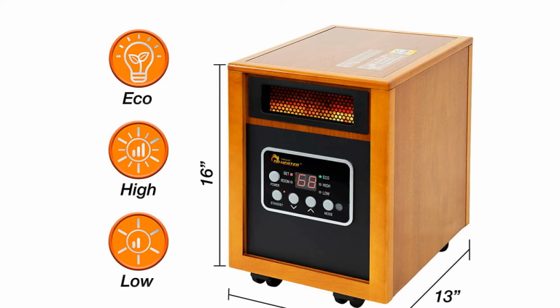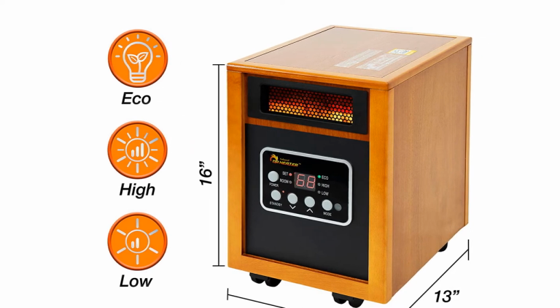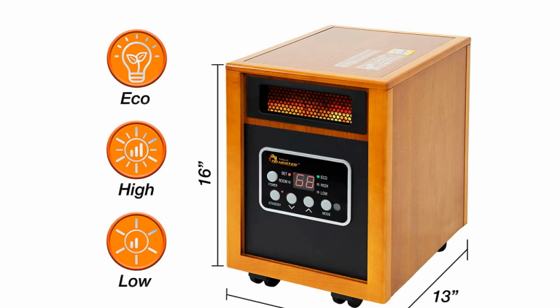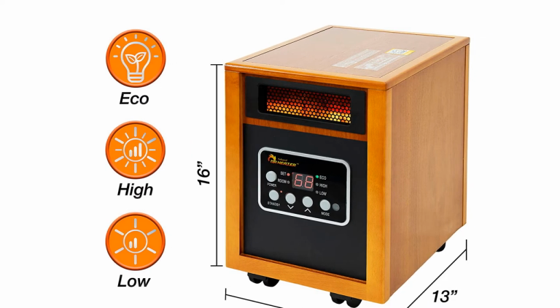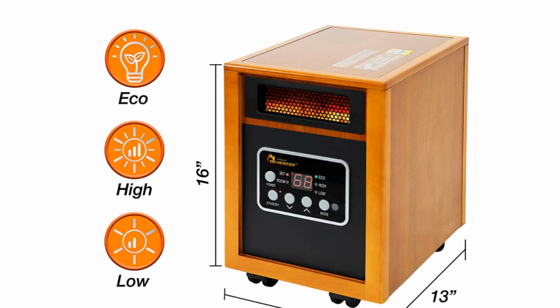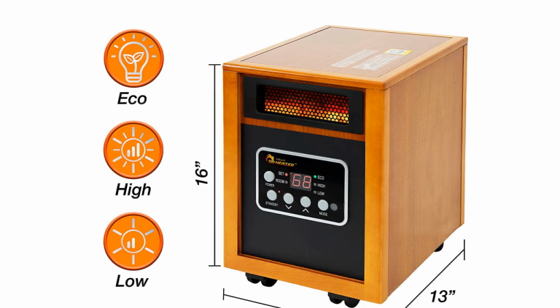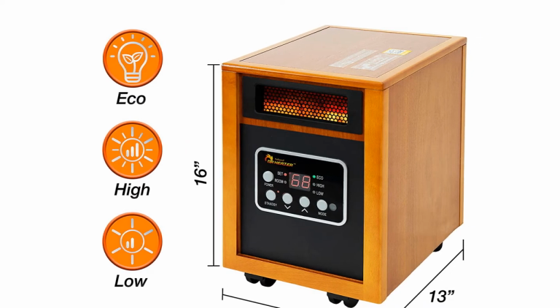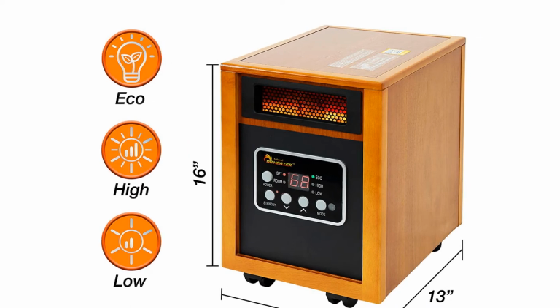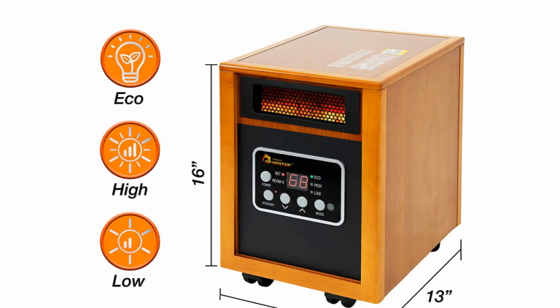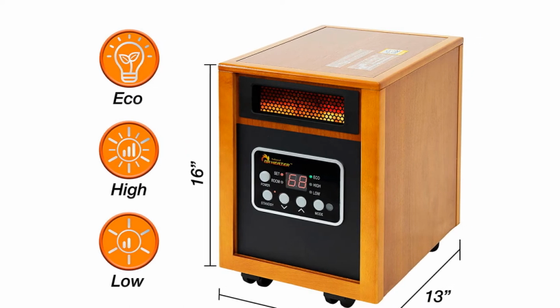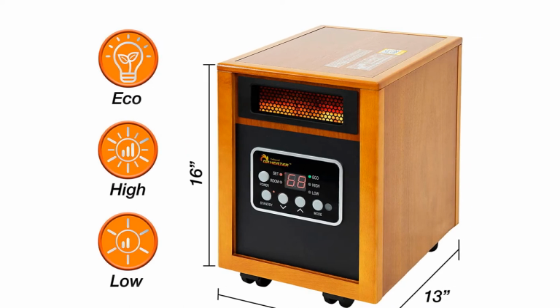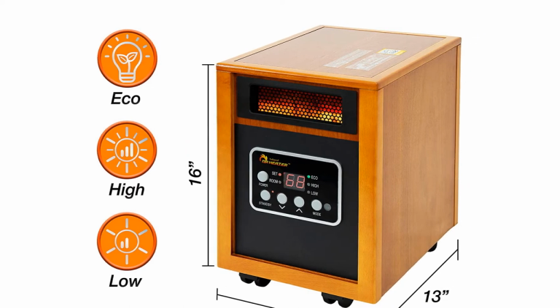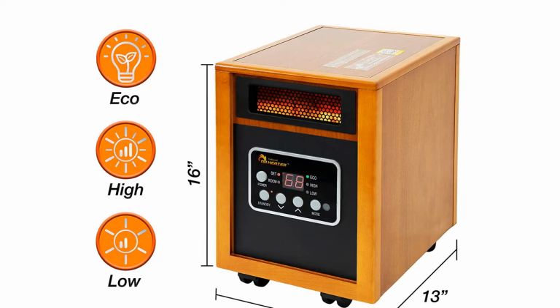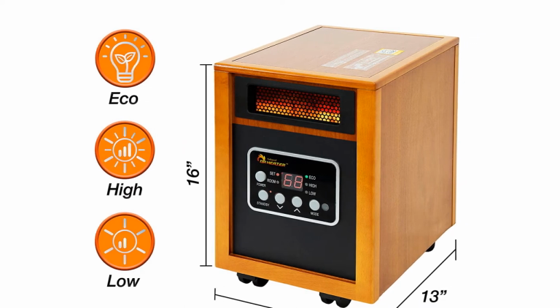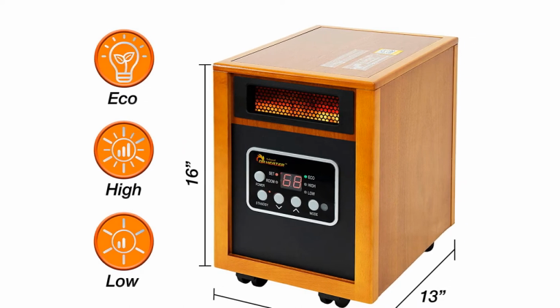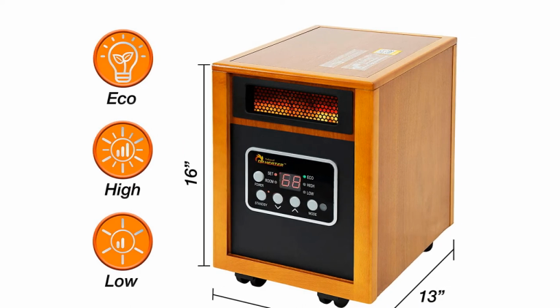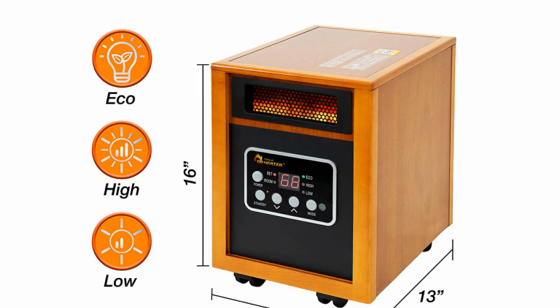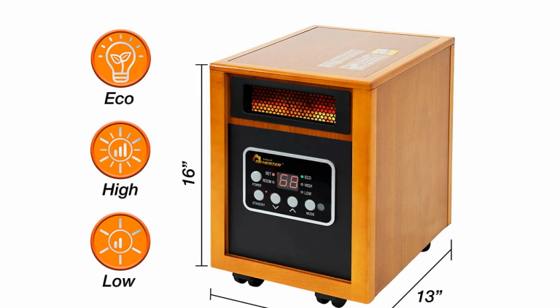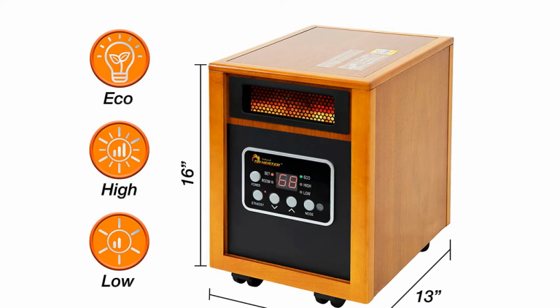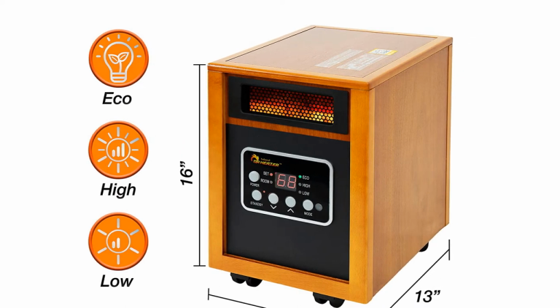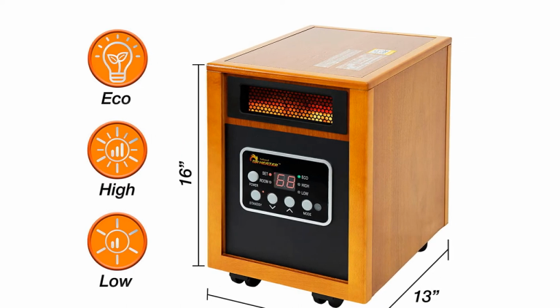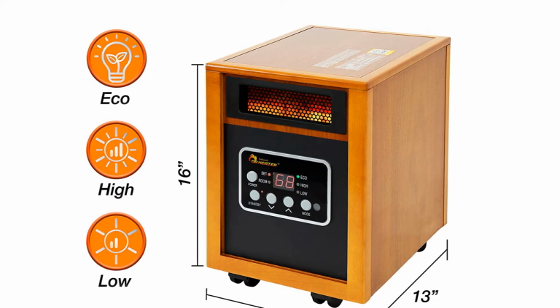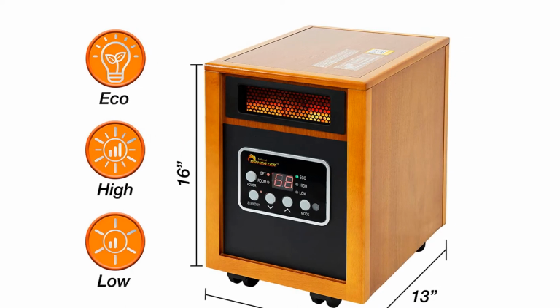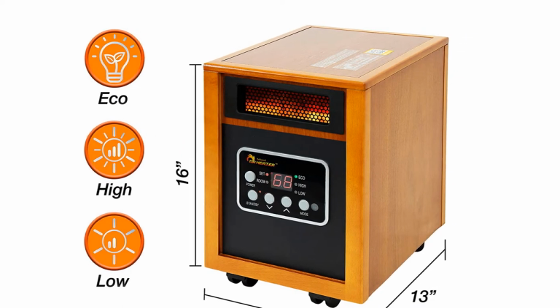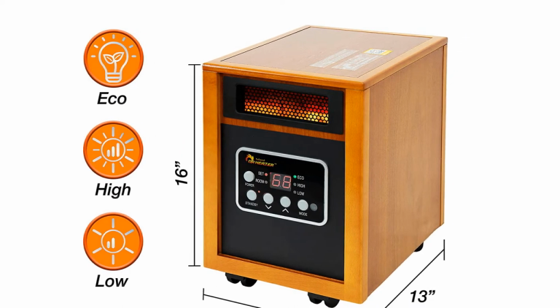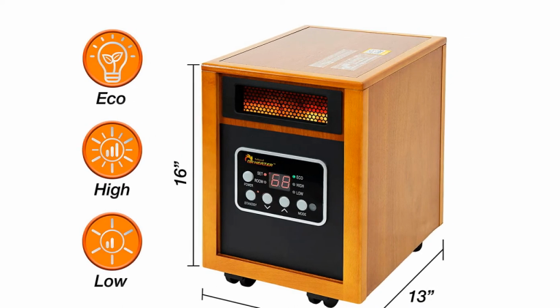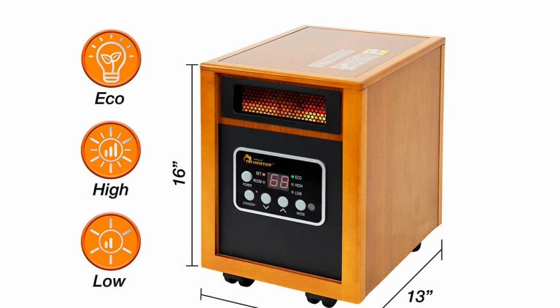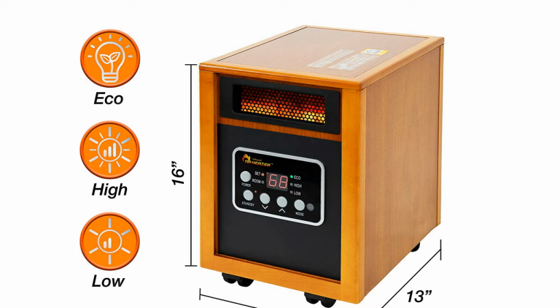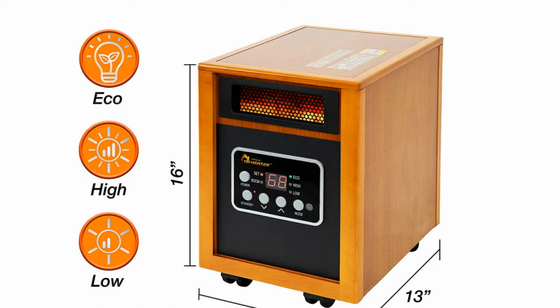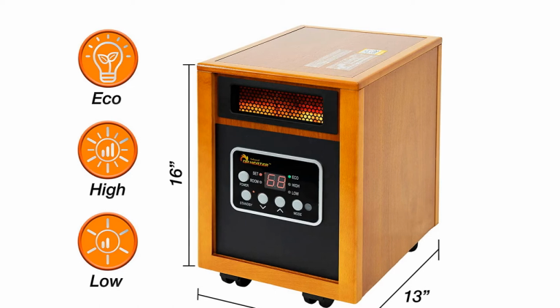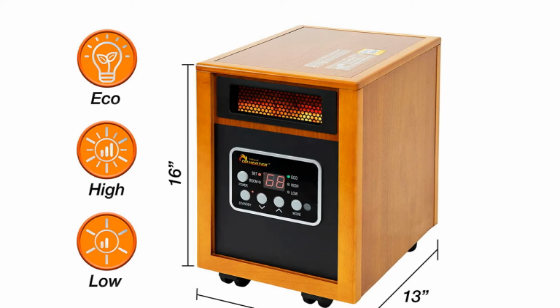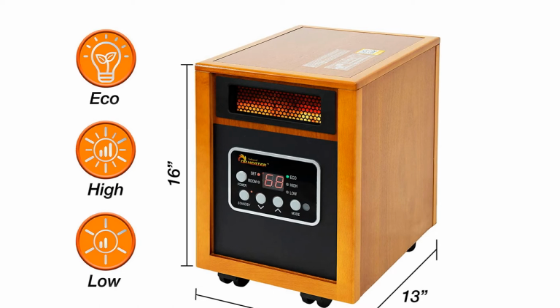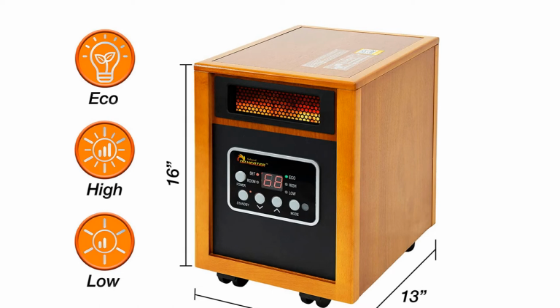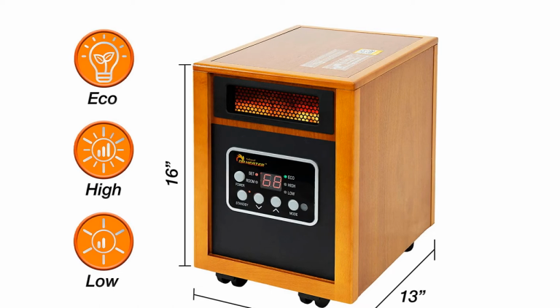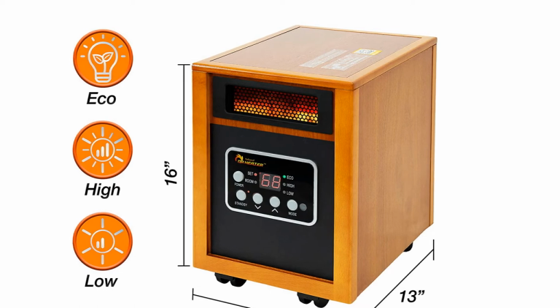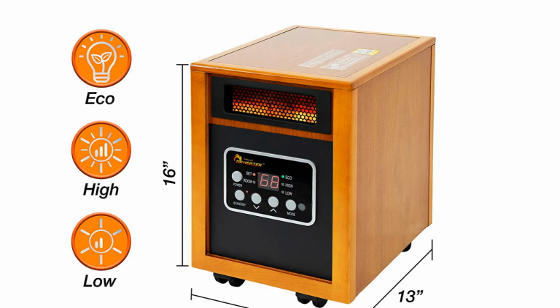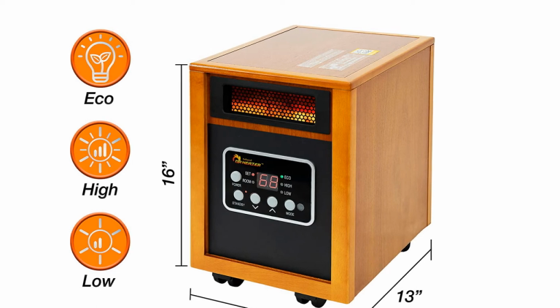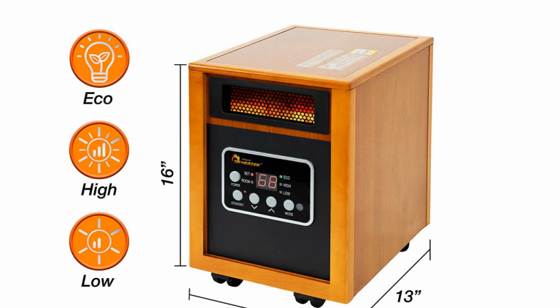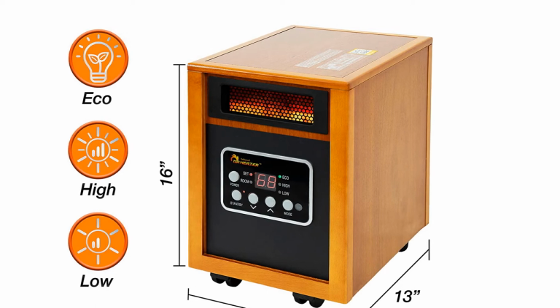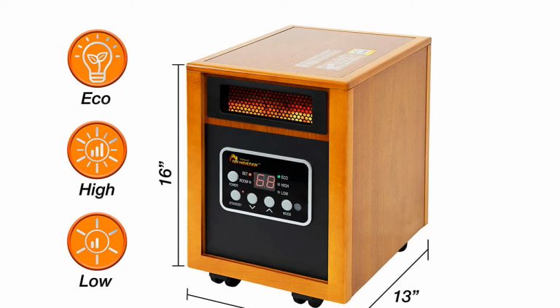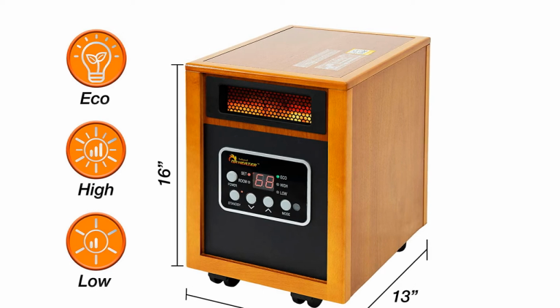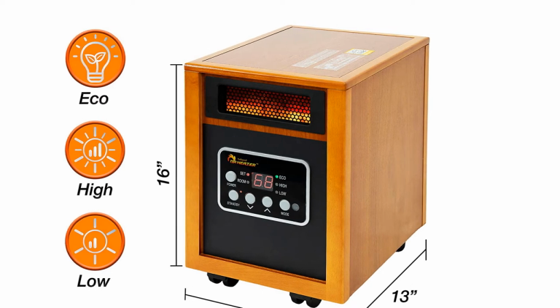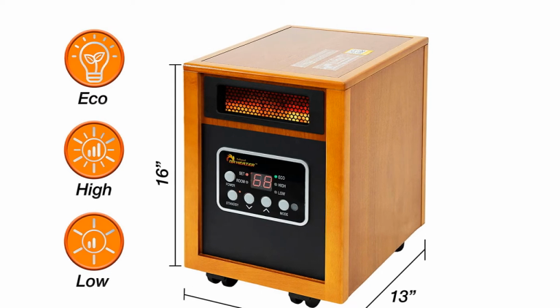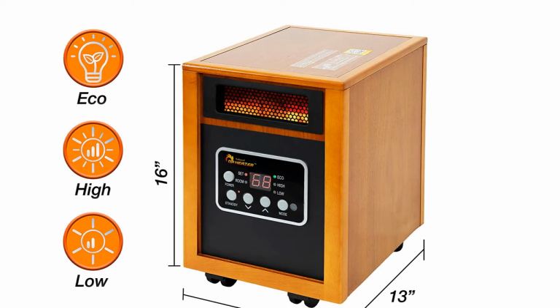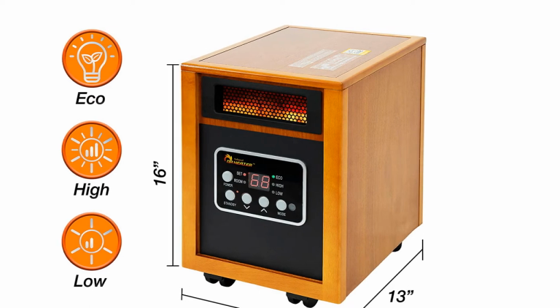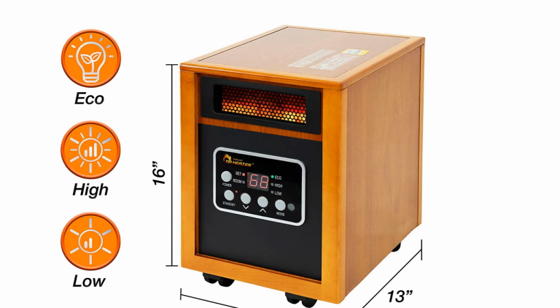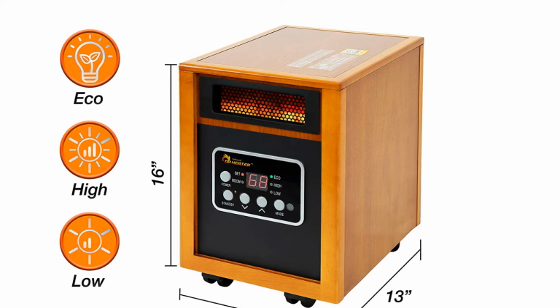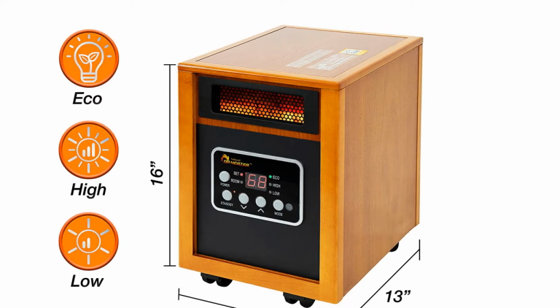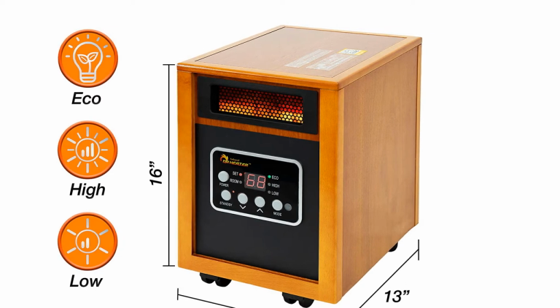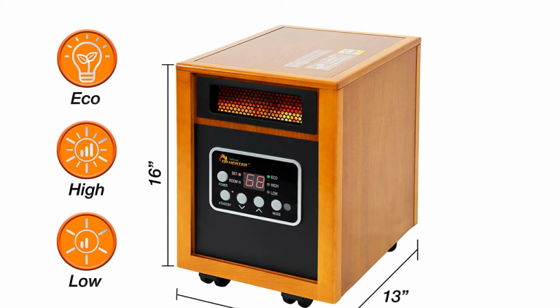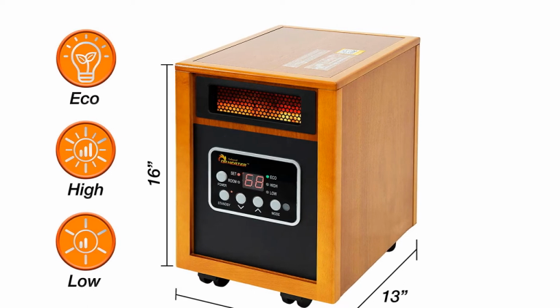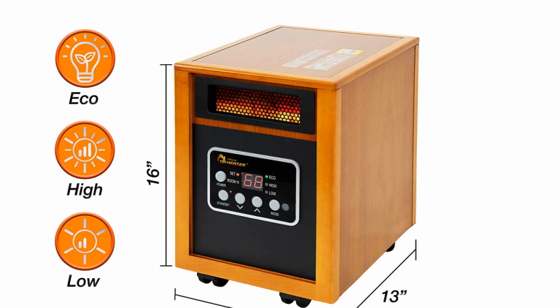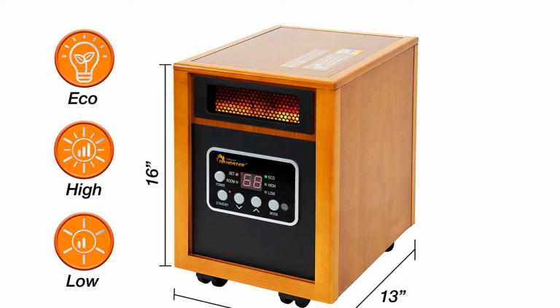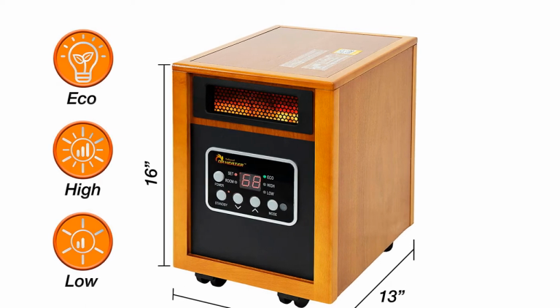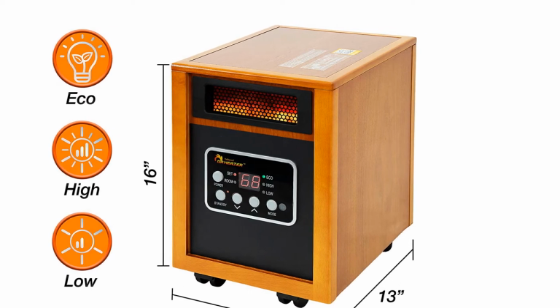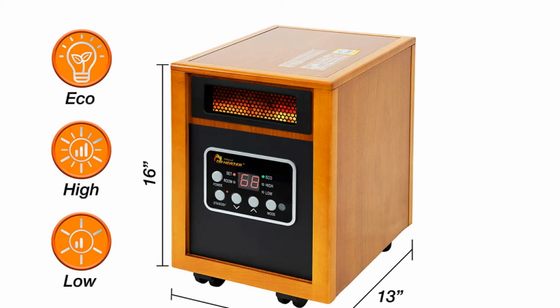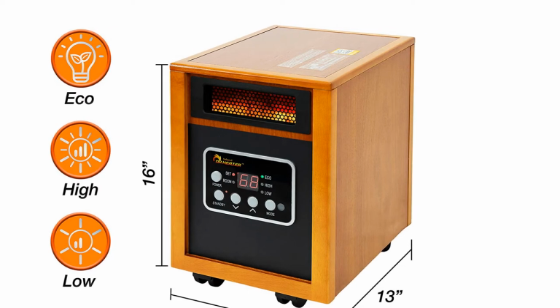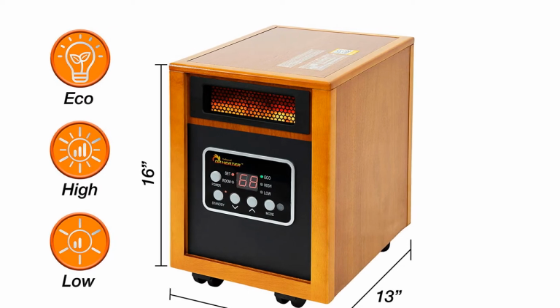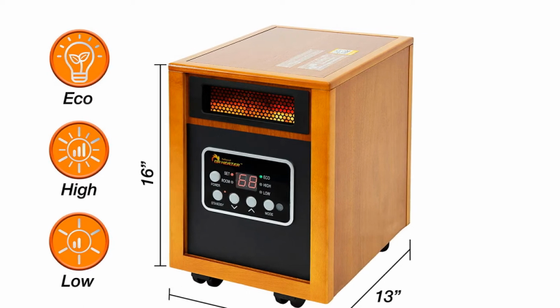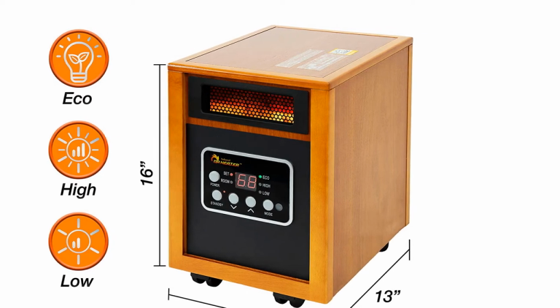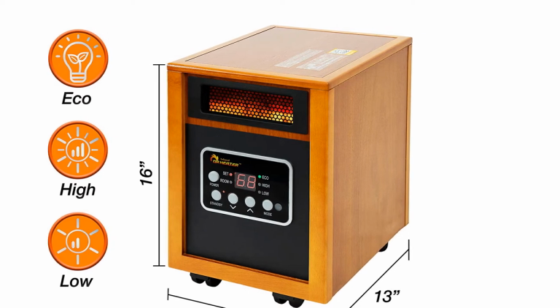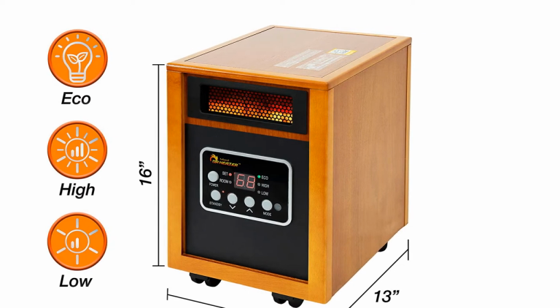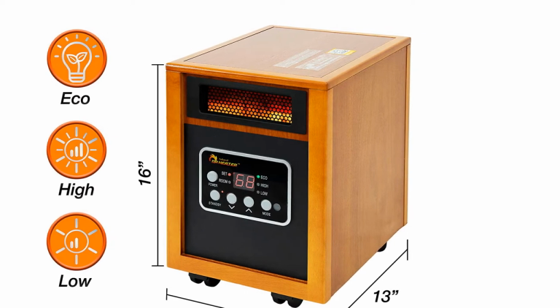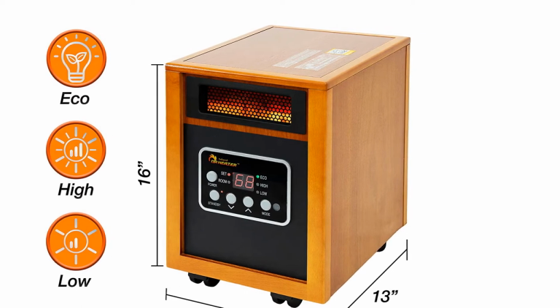It's not the most mobile unit, weighing 24 pounds, but it does have casters for easier mobility.